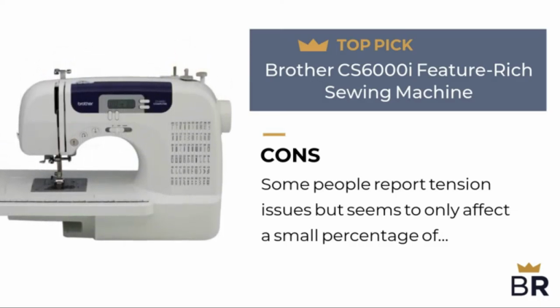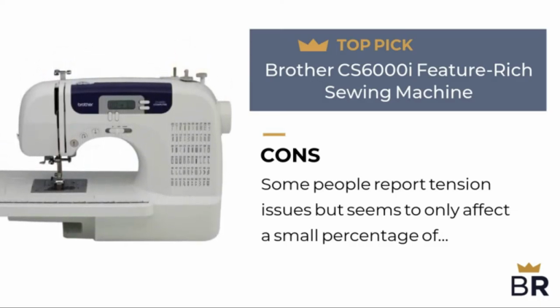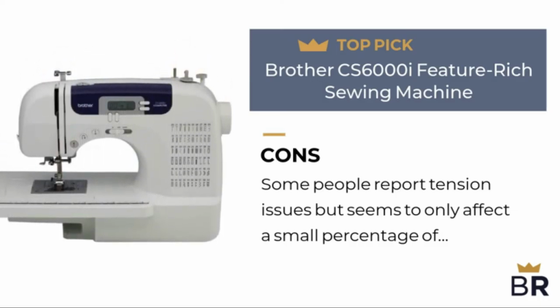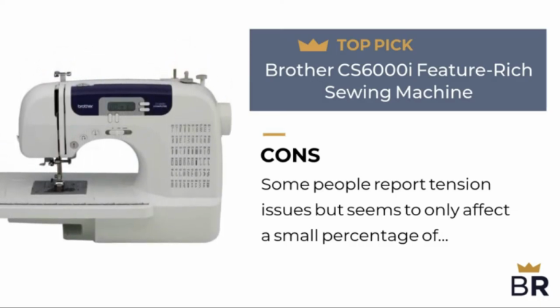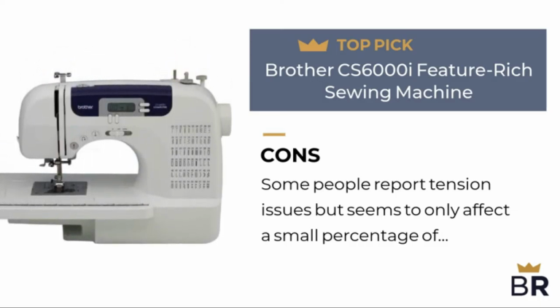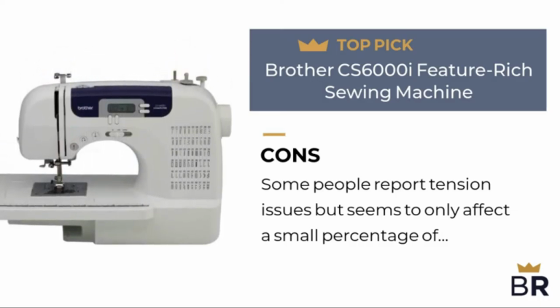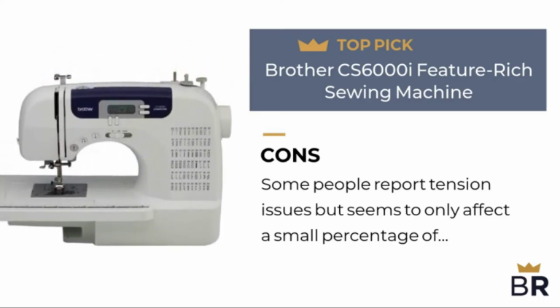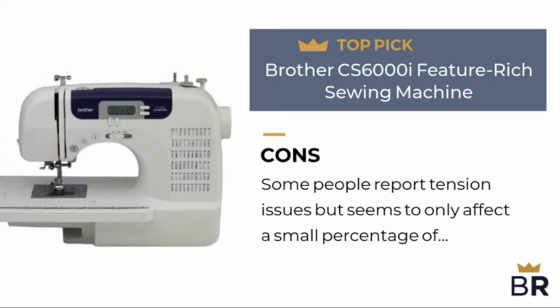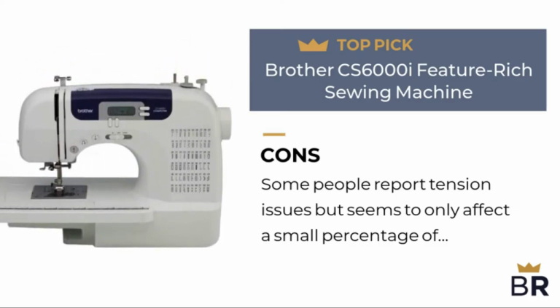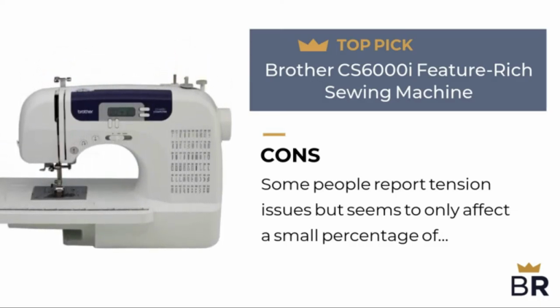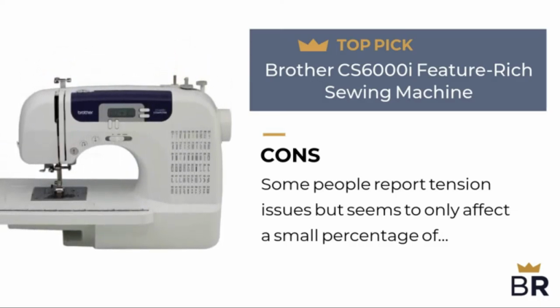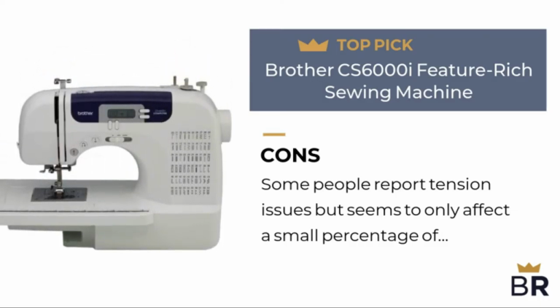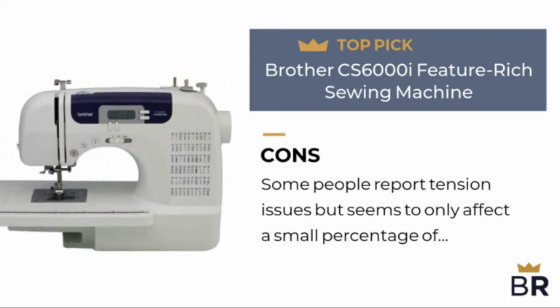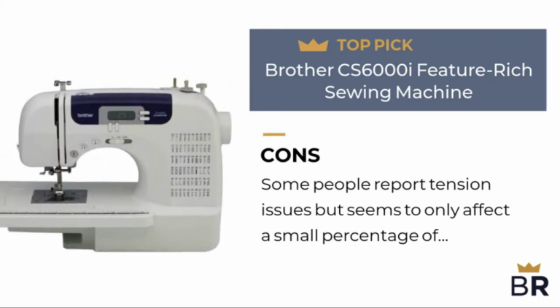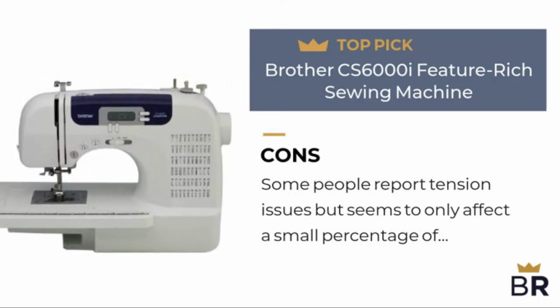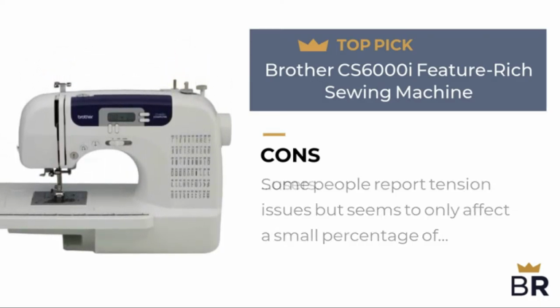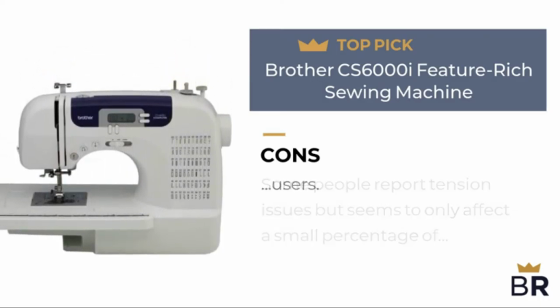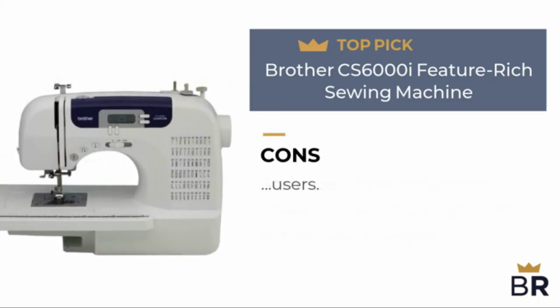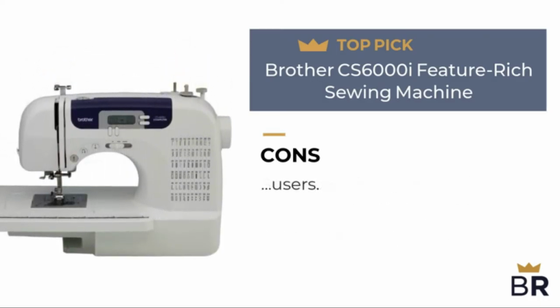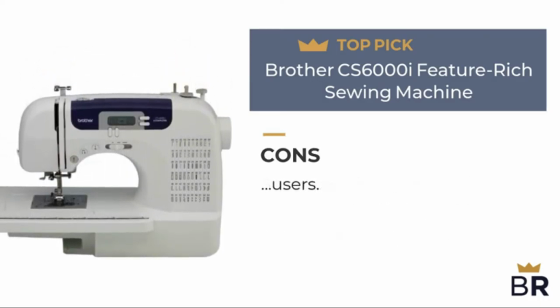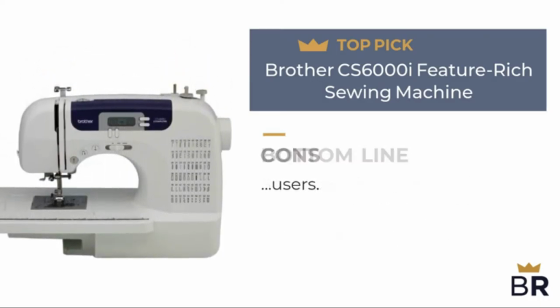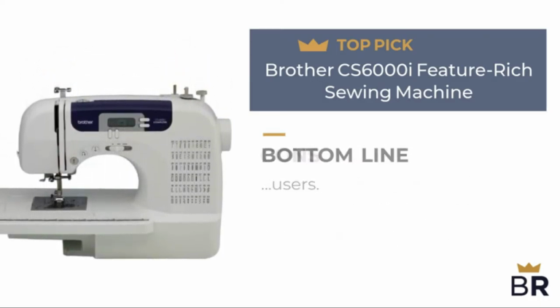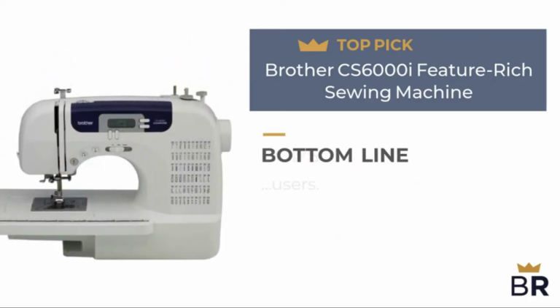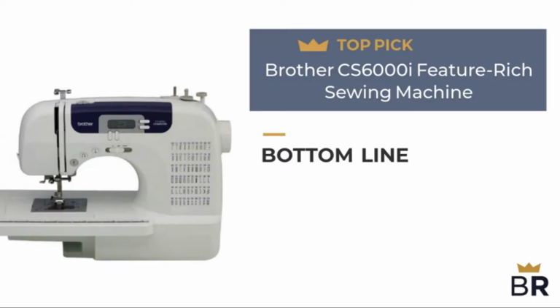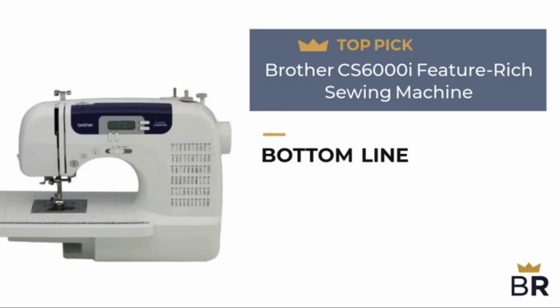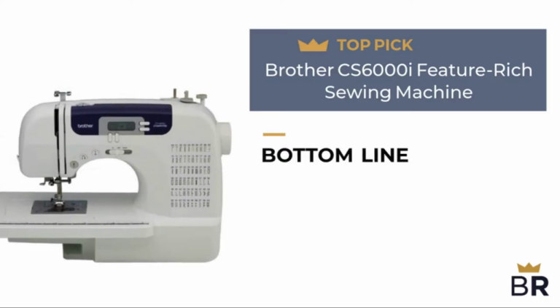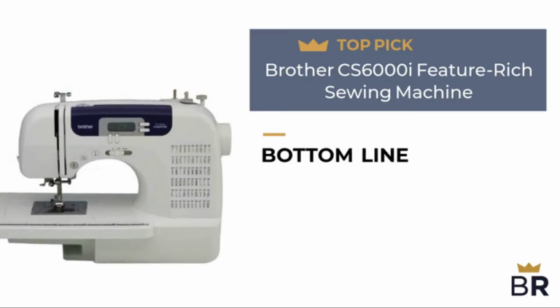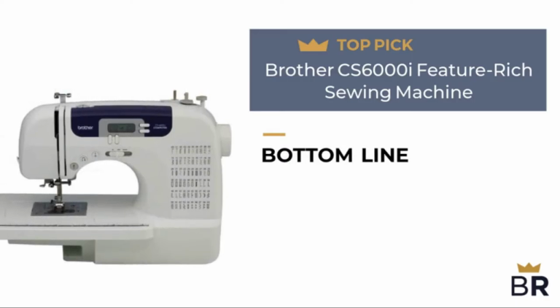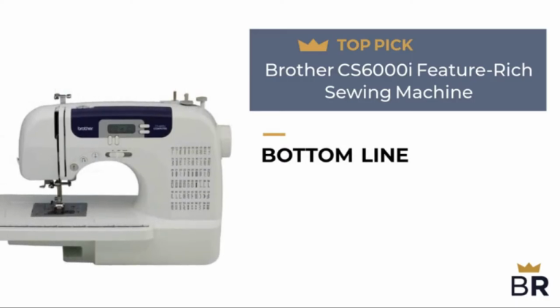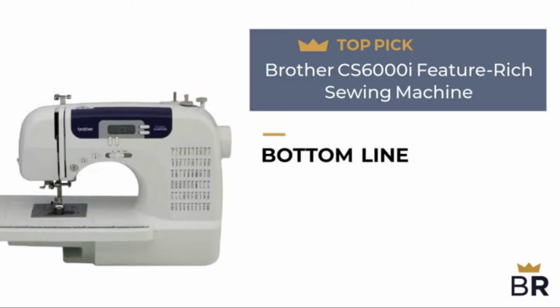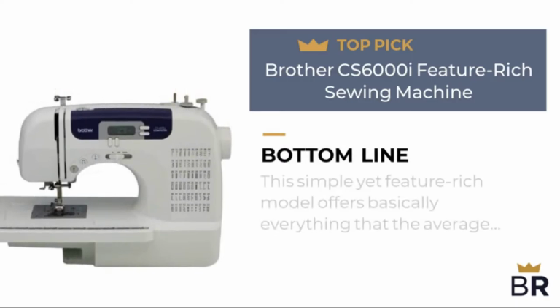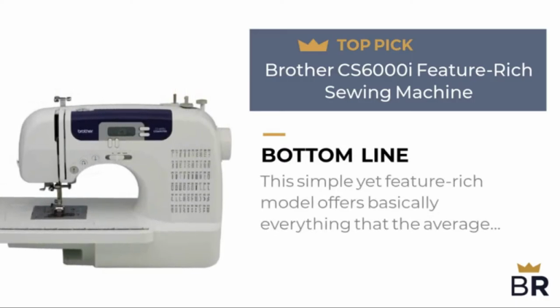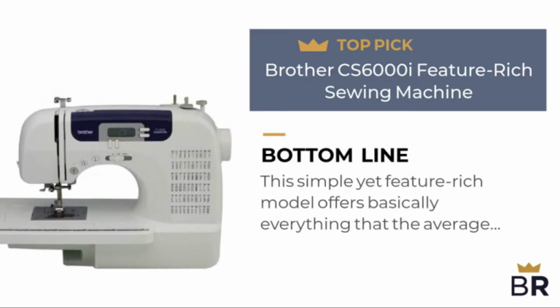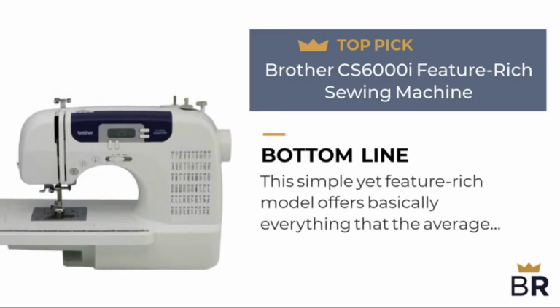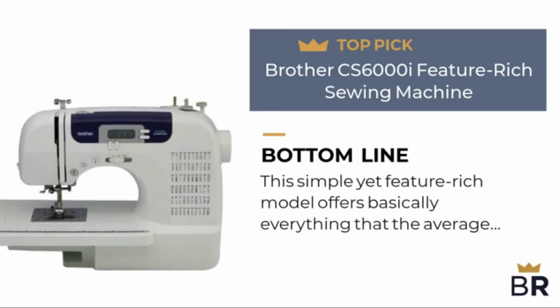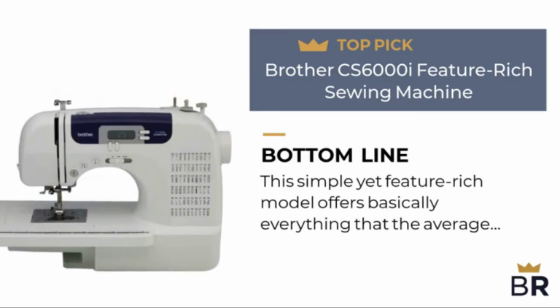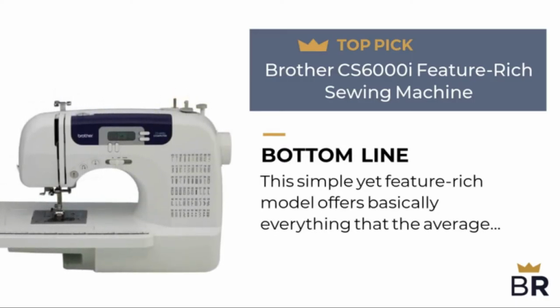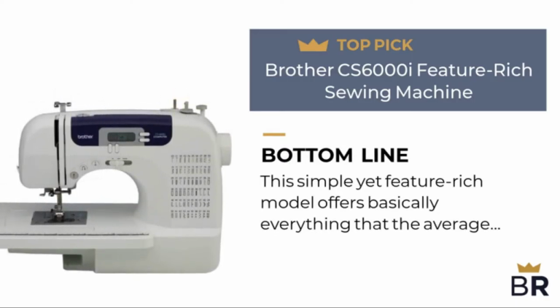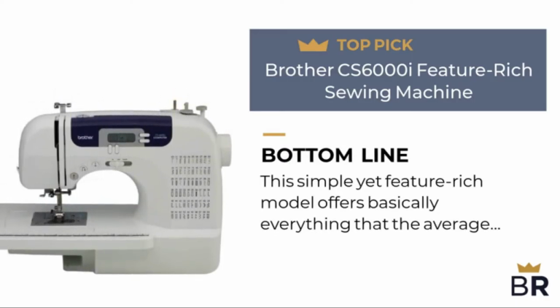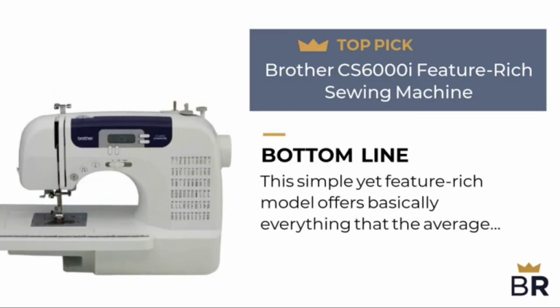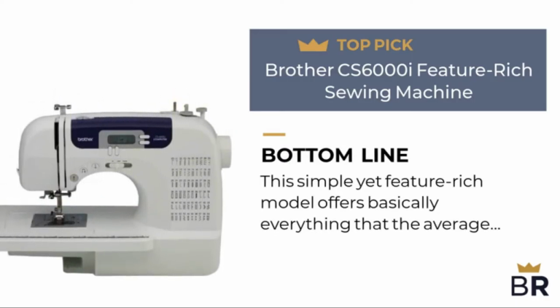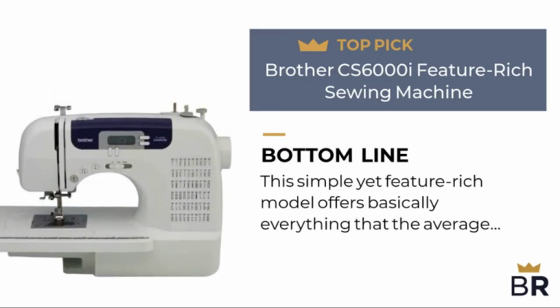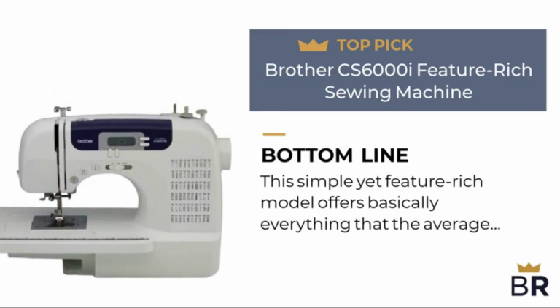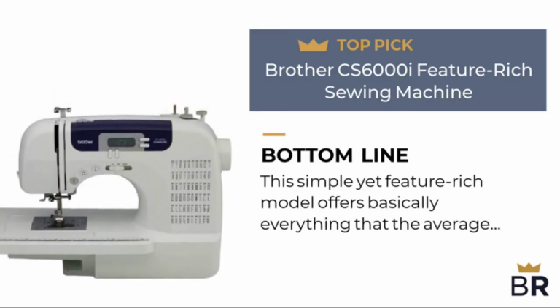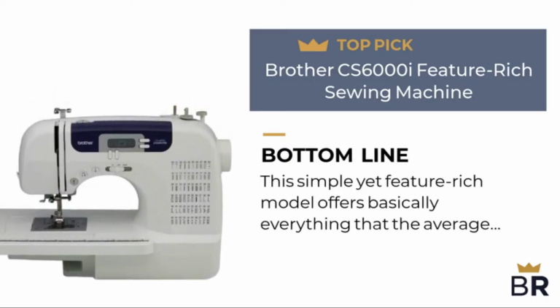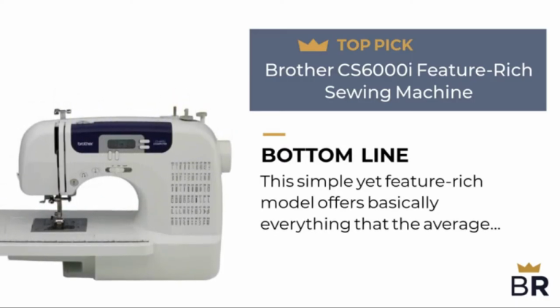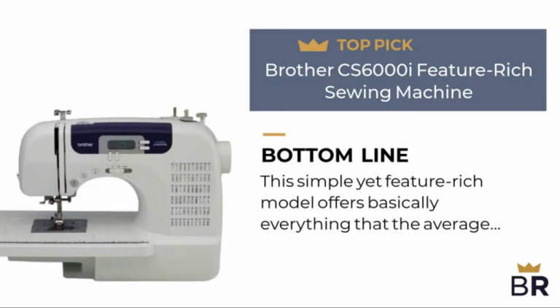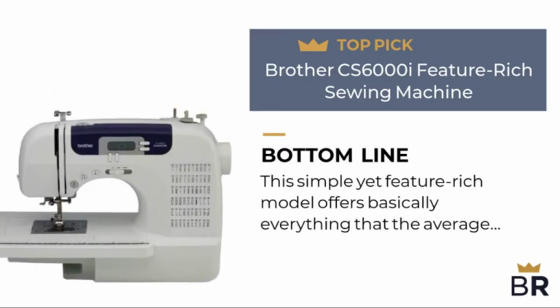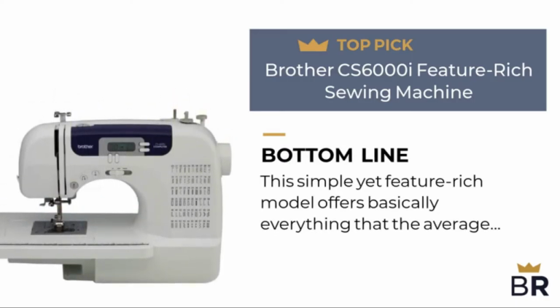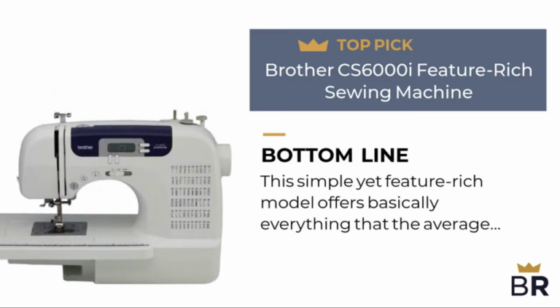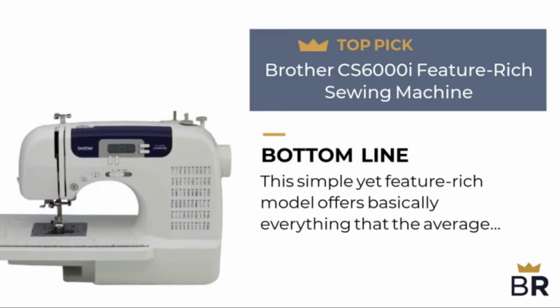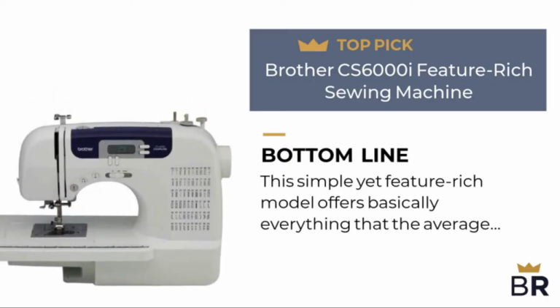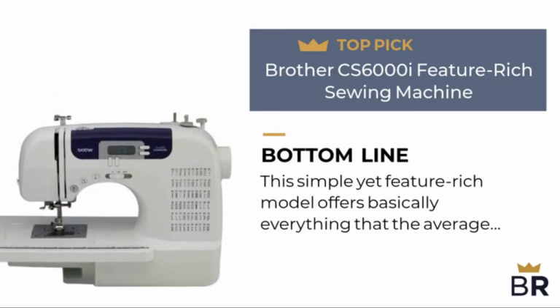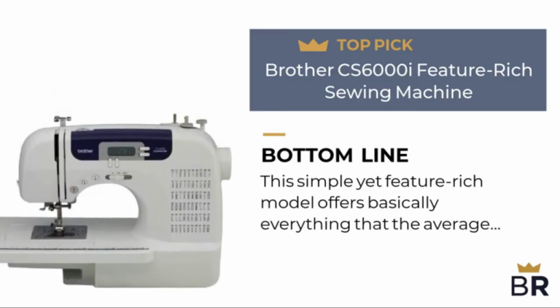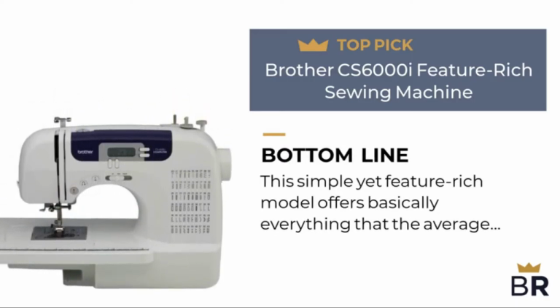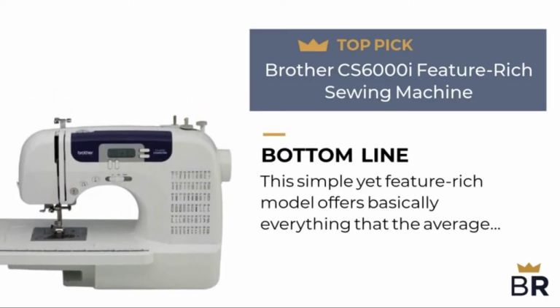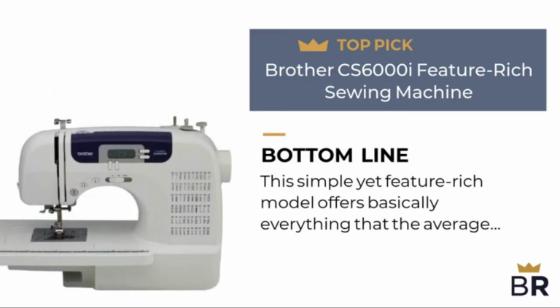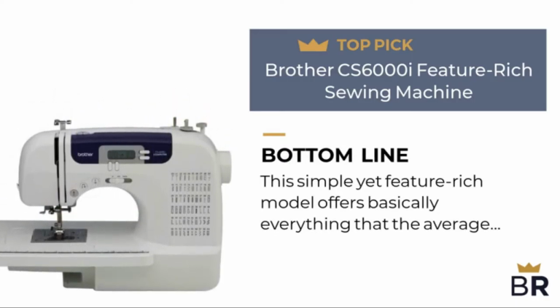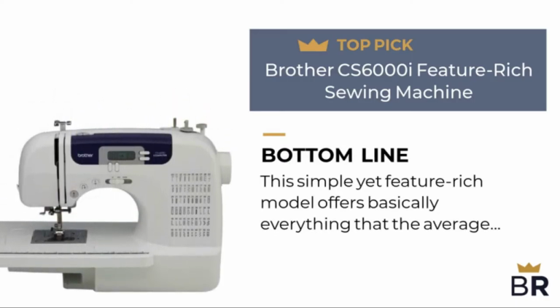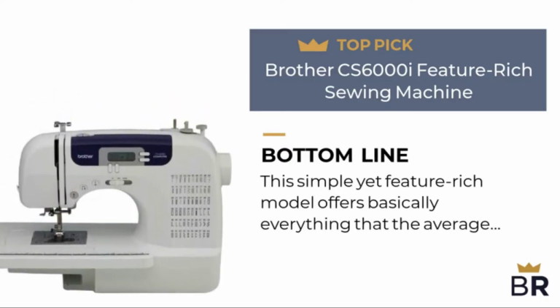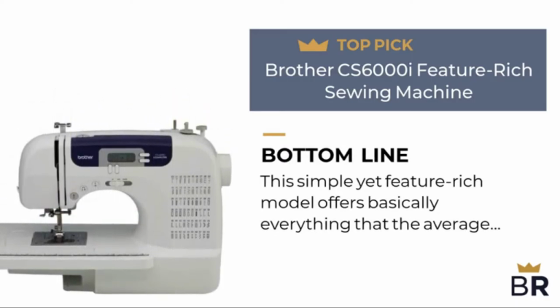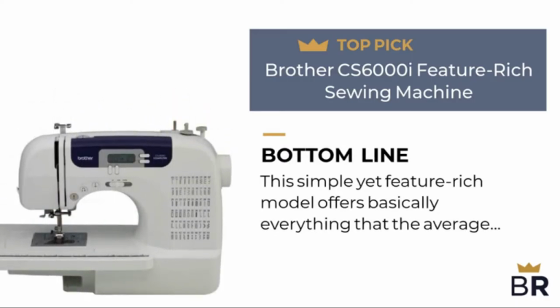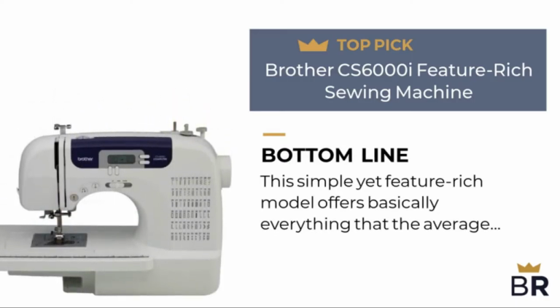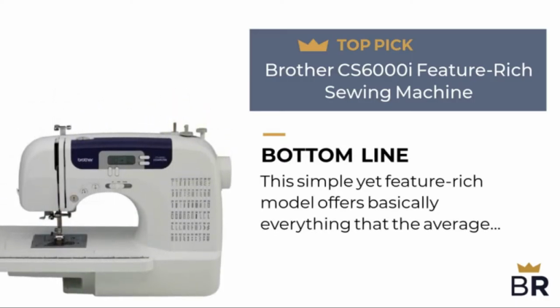The best reviews bottom line: this simple yet feature-rich model offers basically everything that the average home sewist could want.